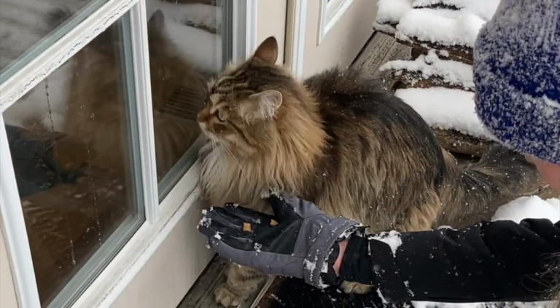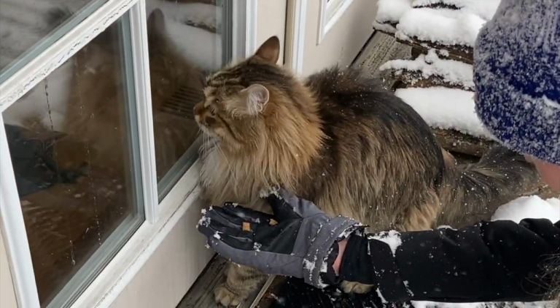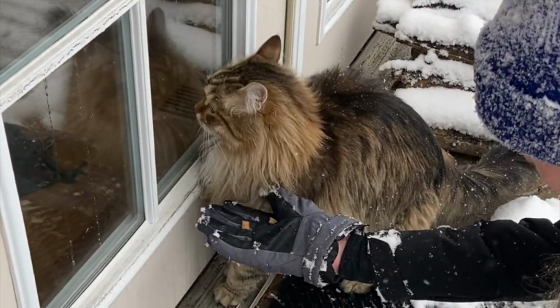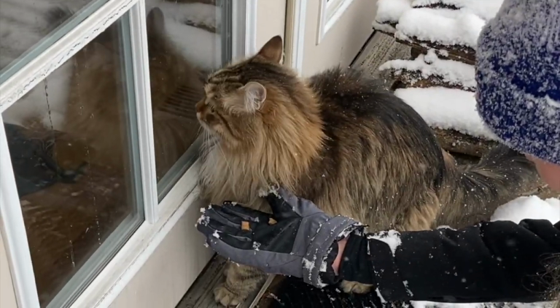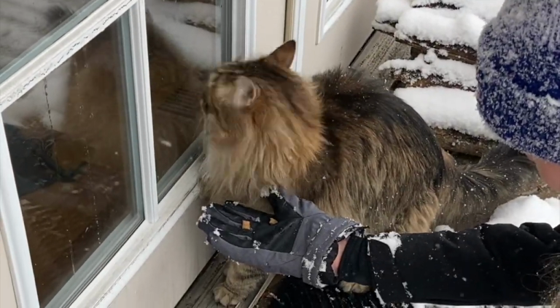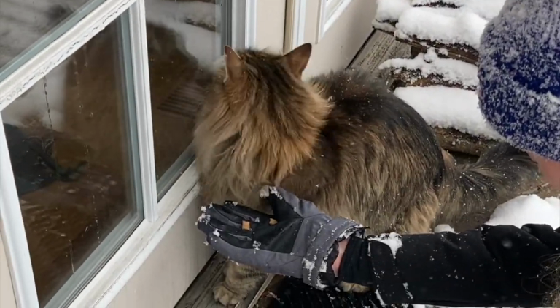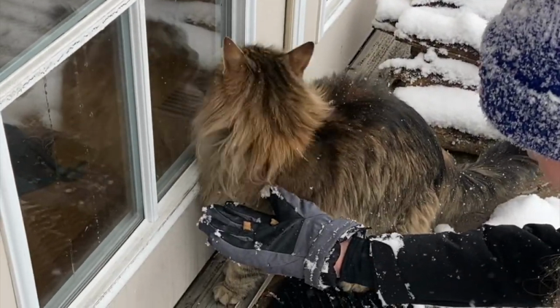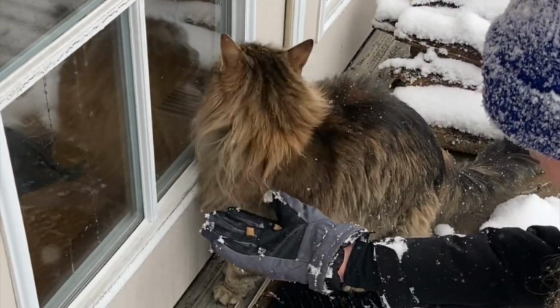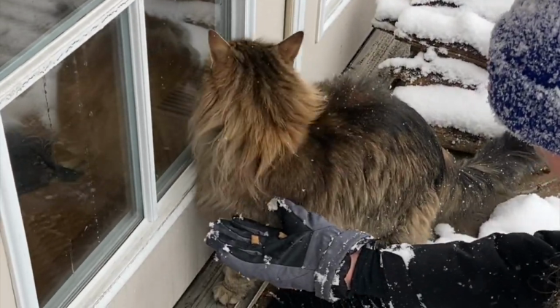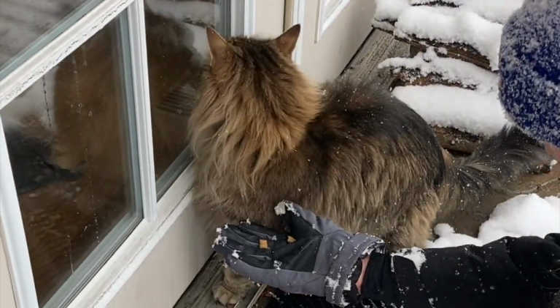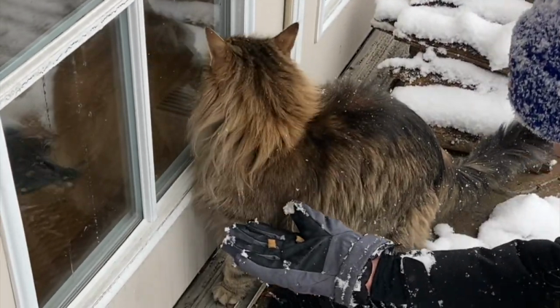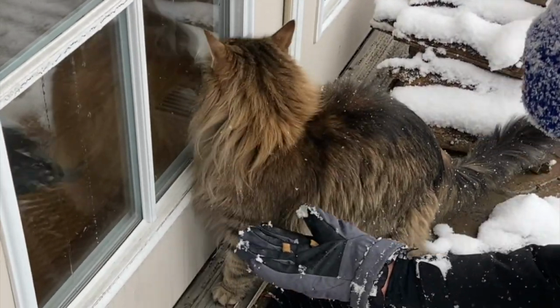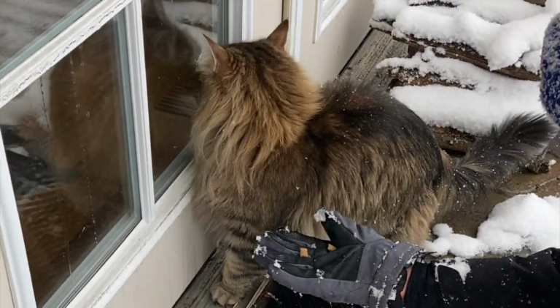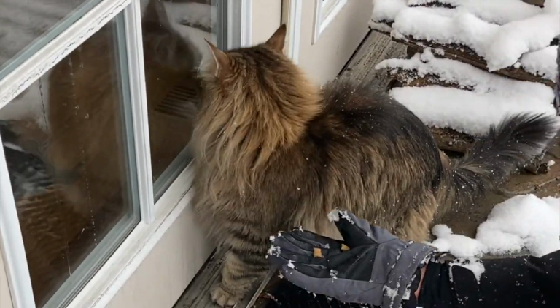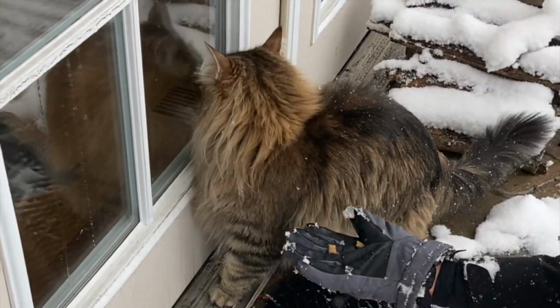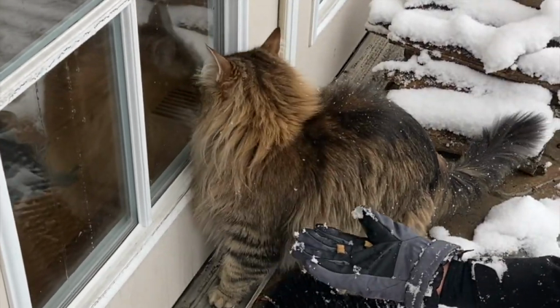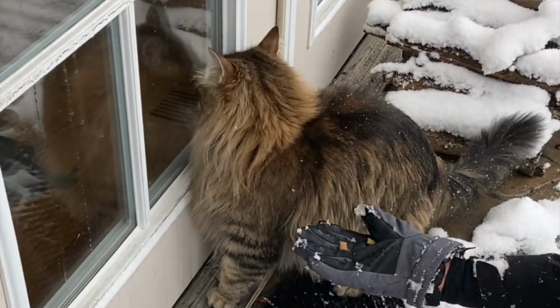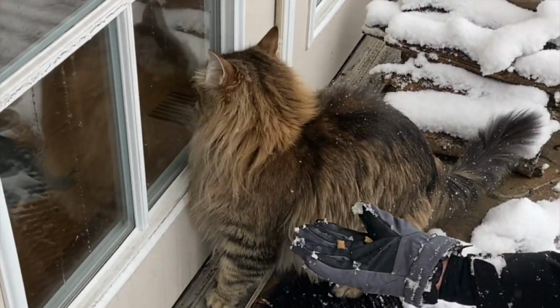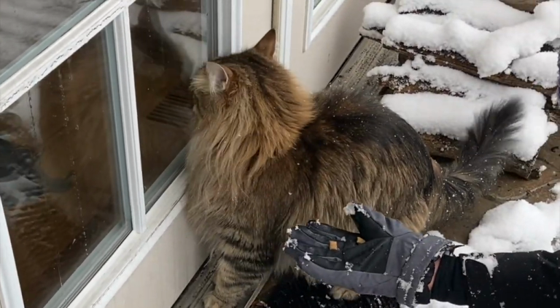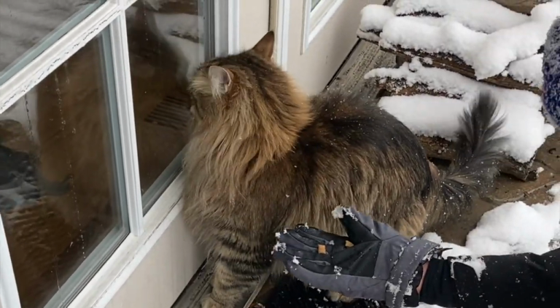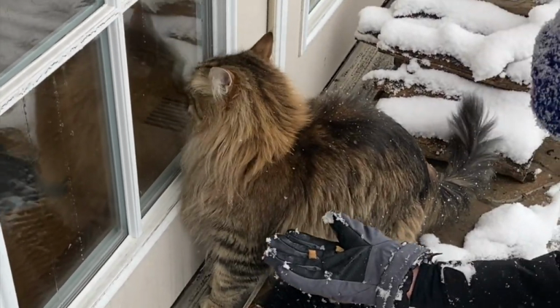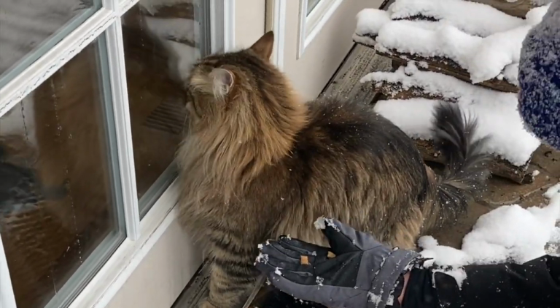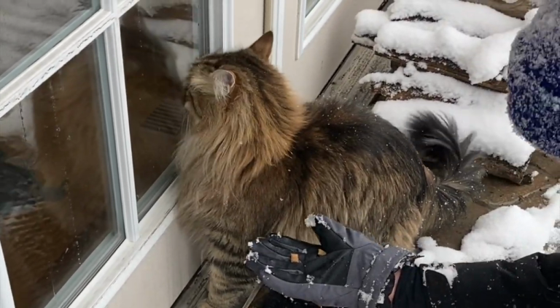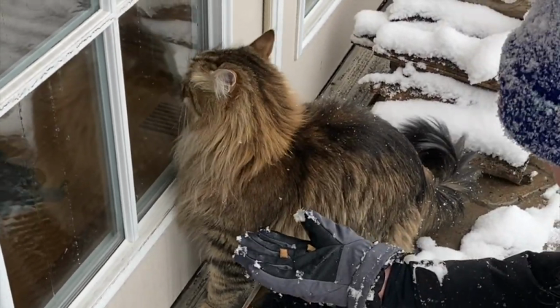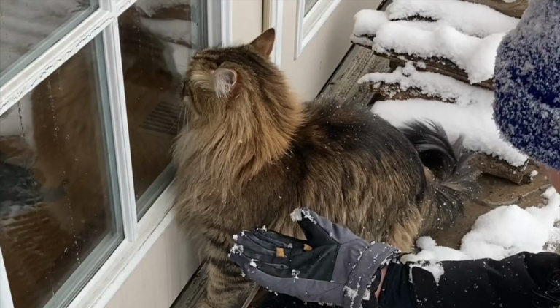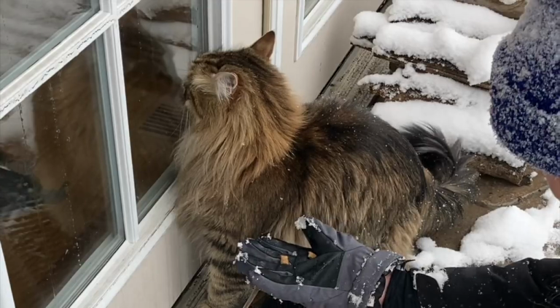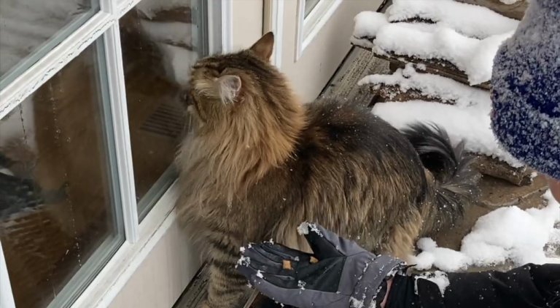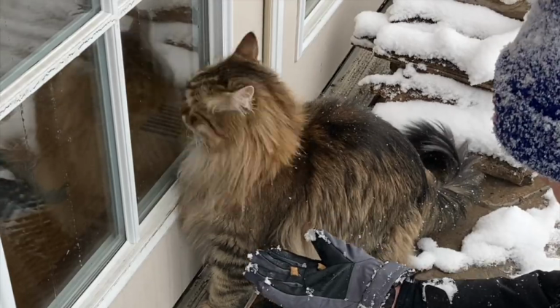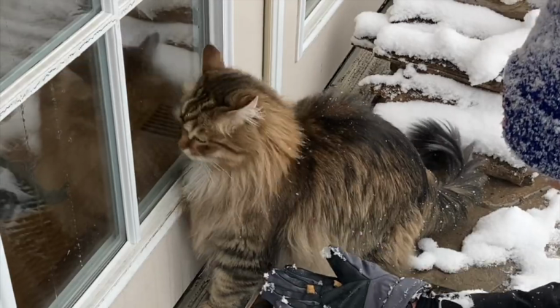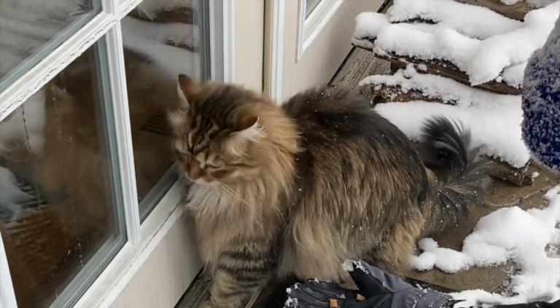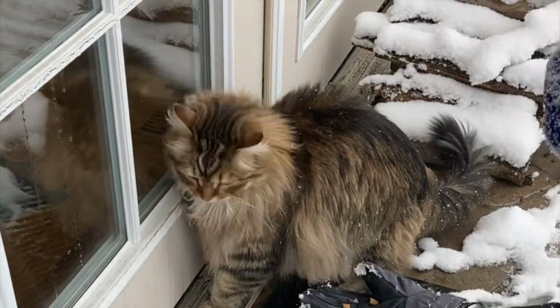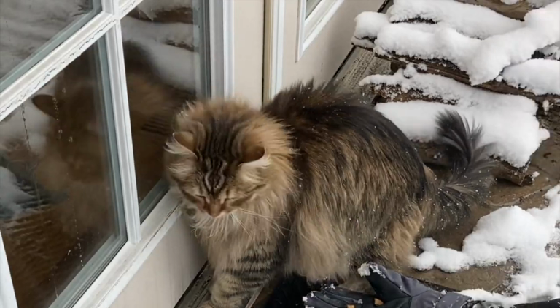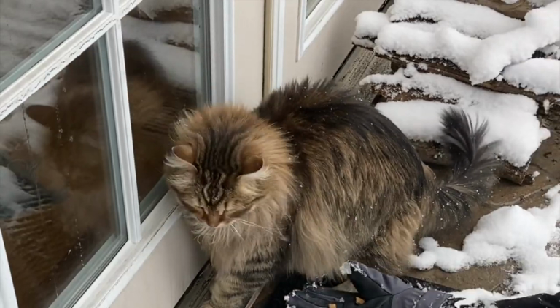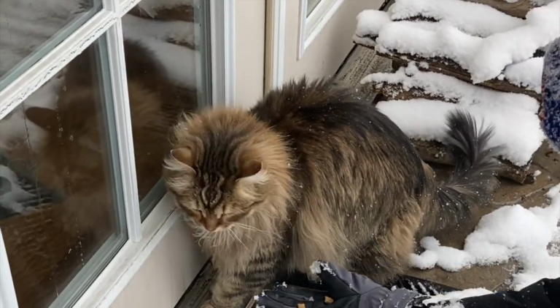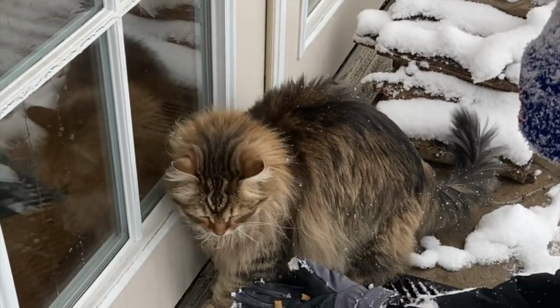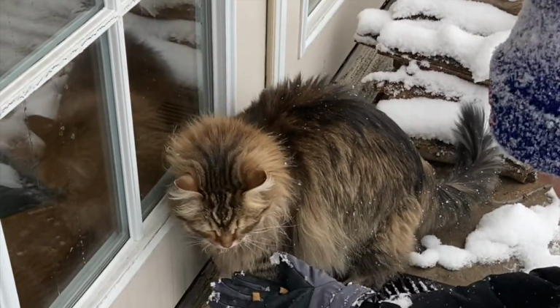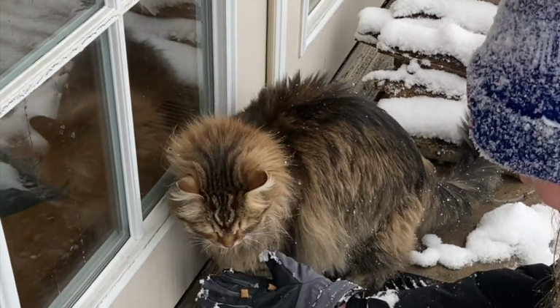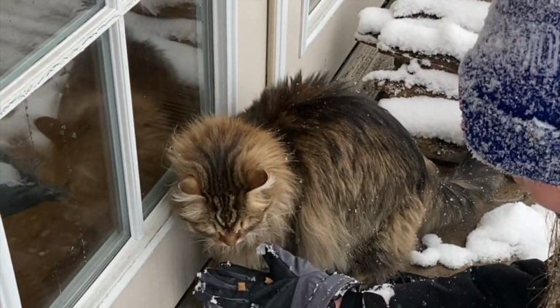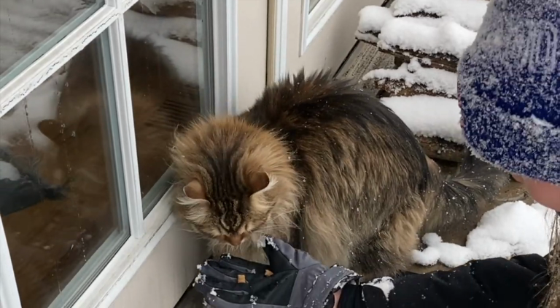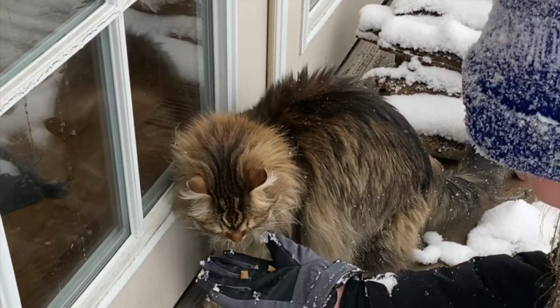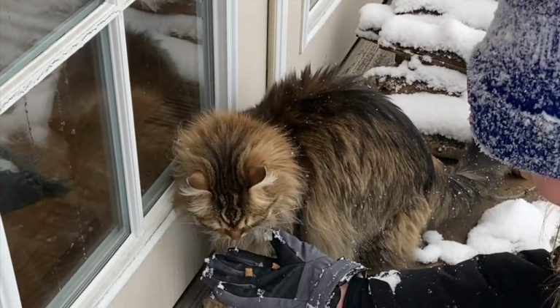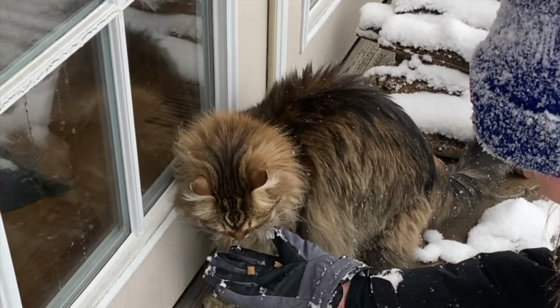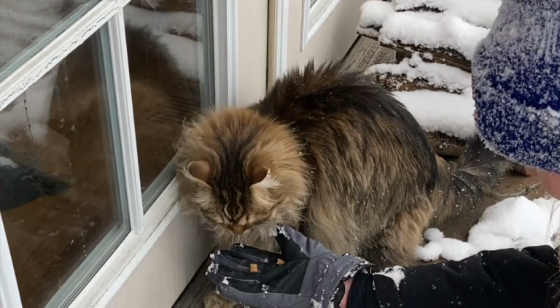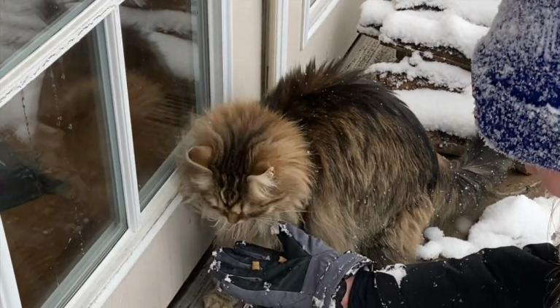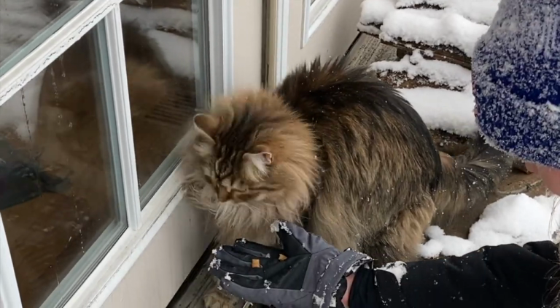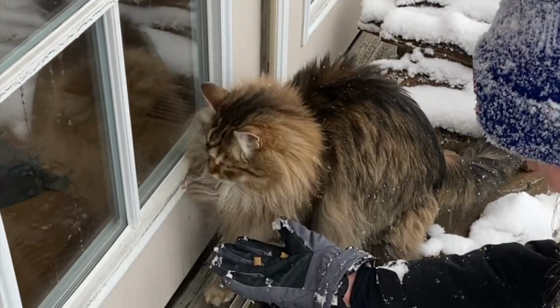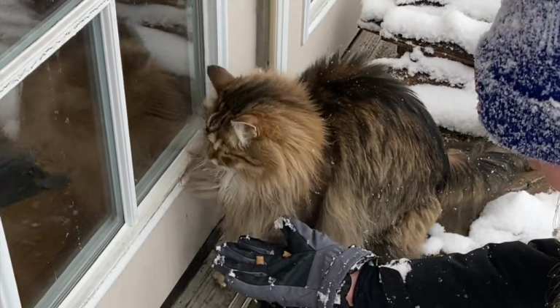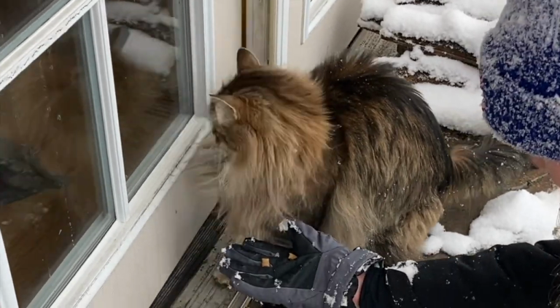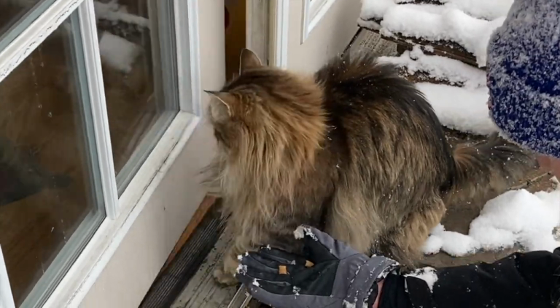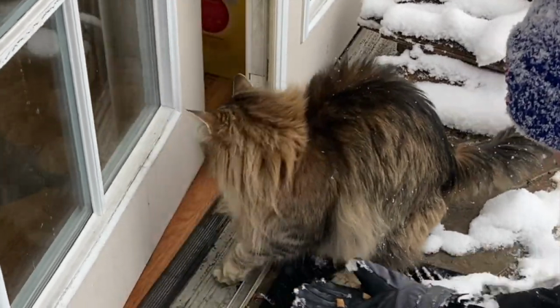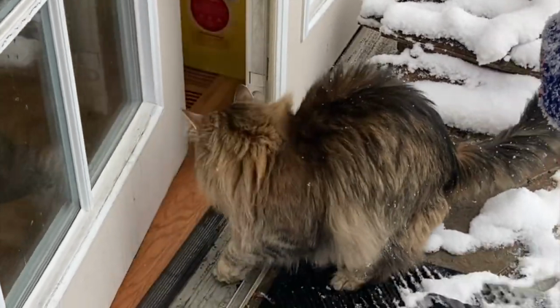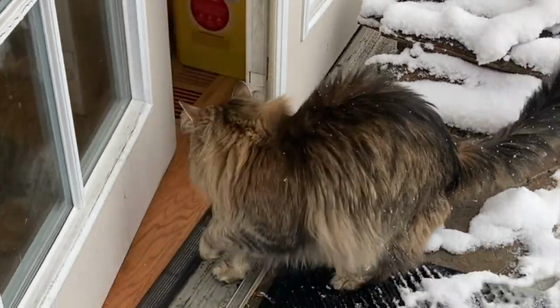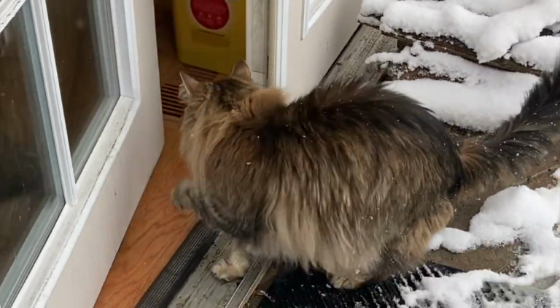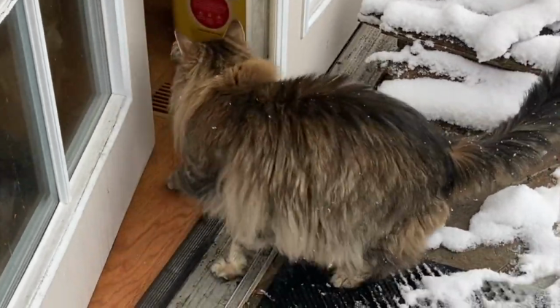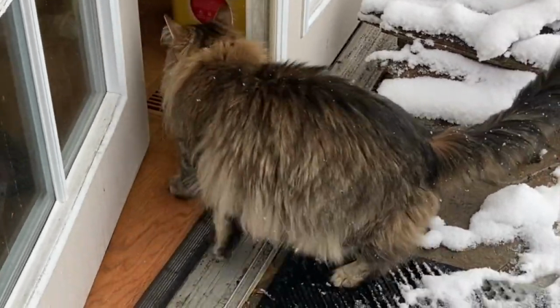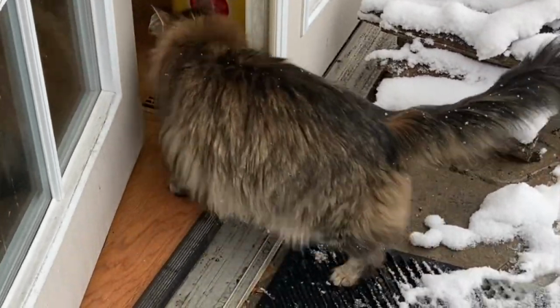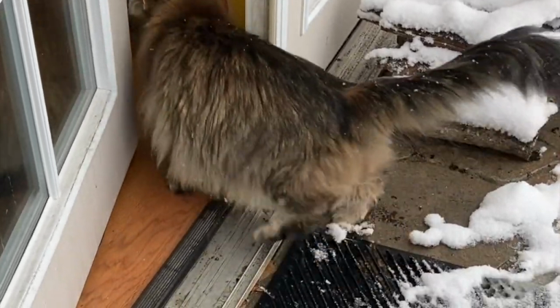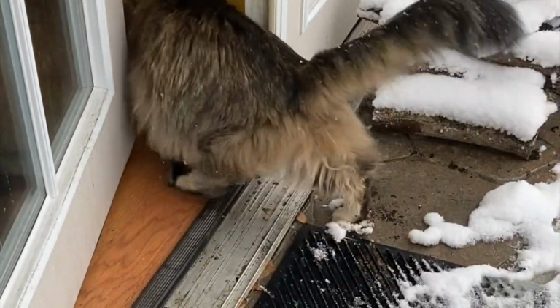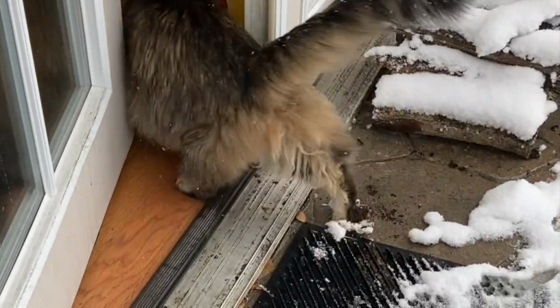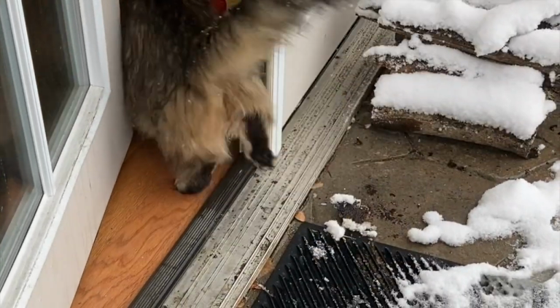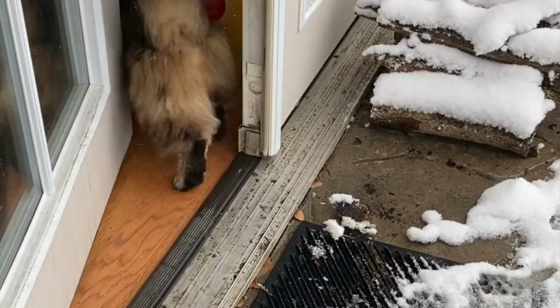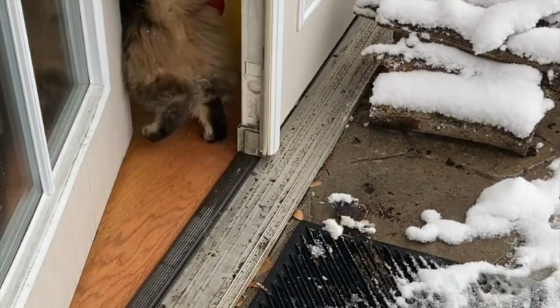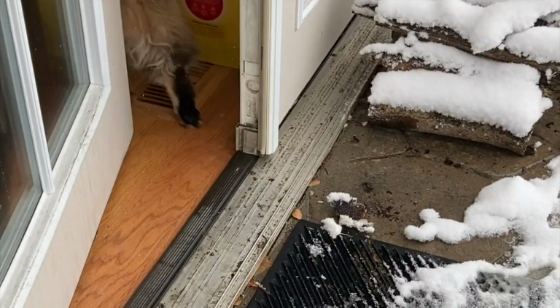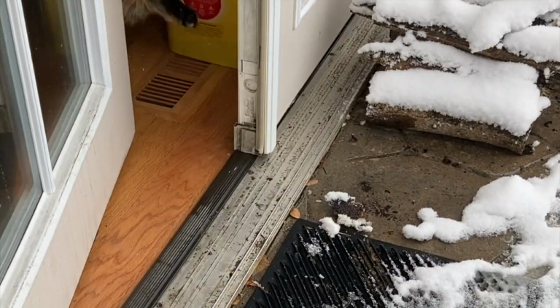Really? You want to go in? You've been outside for like 30 seconds. You can't run from the truth!